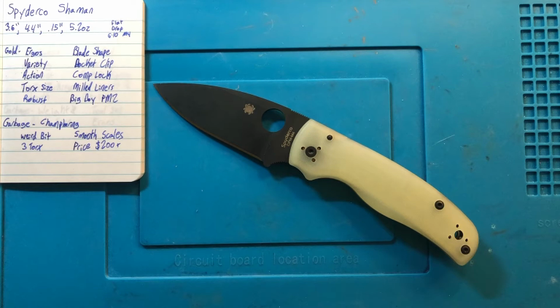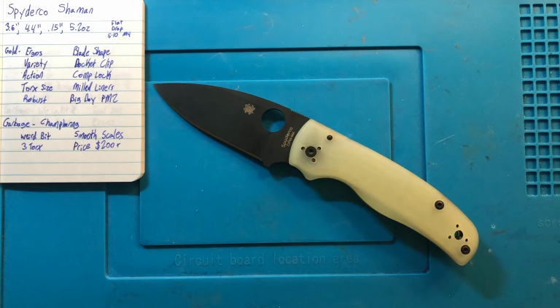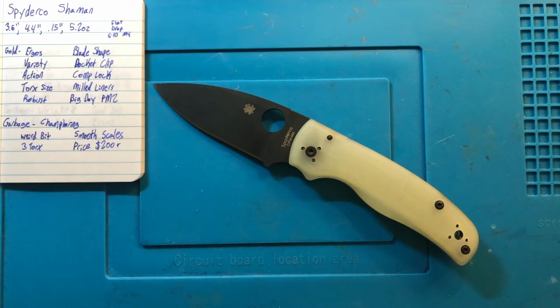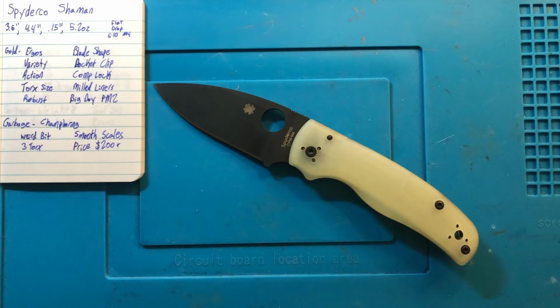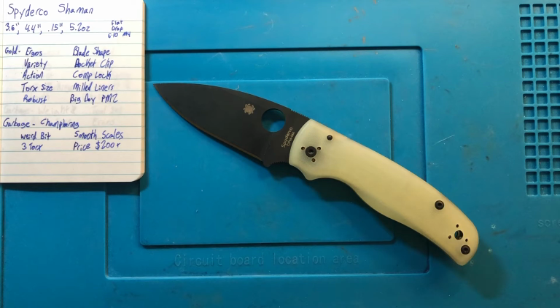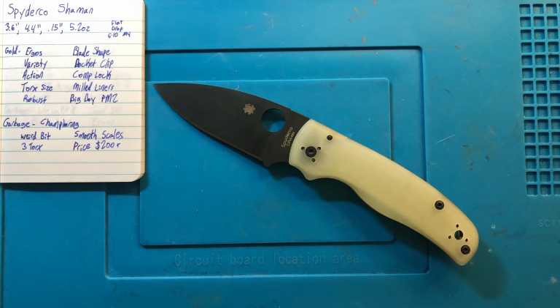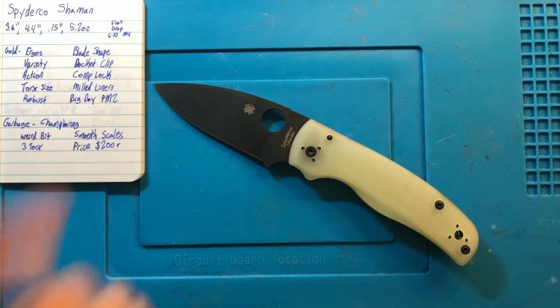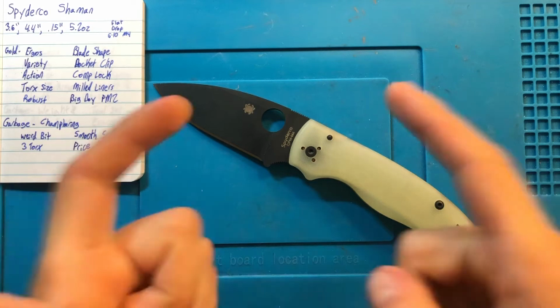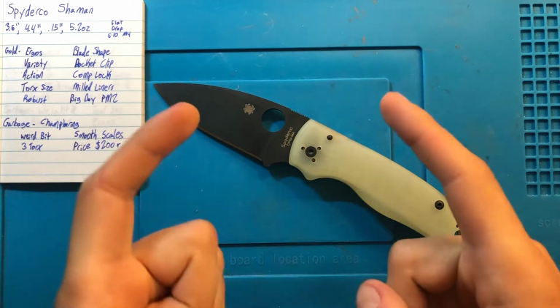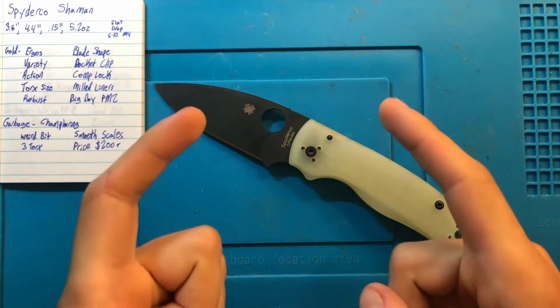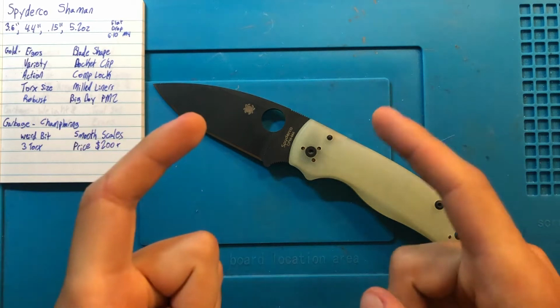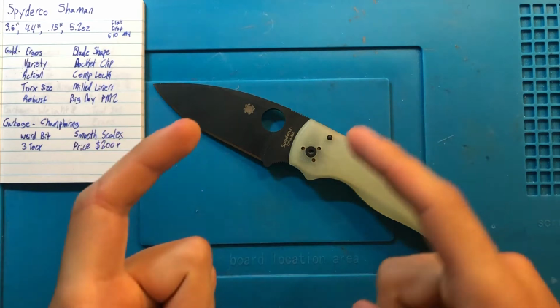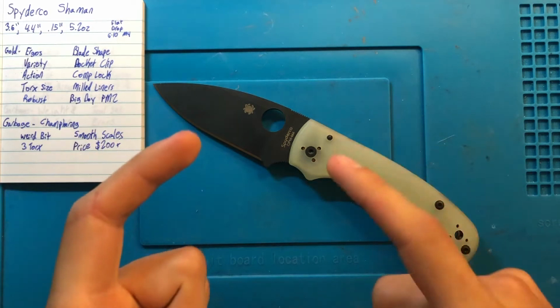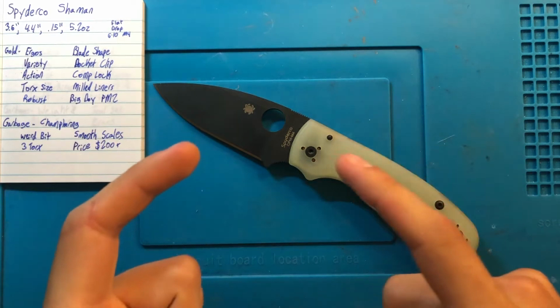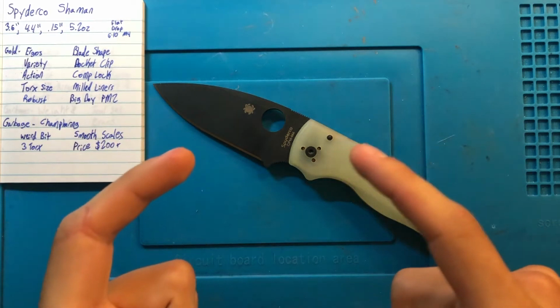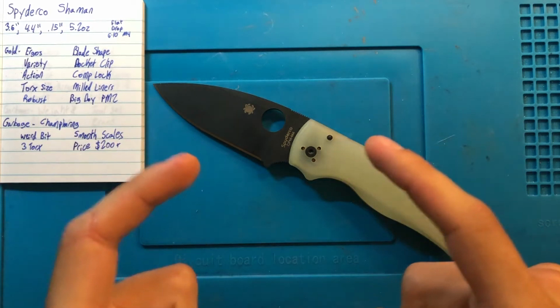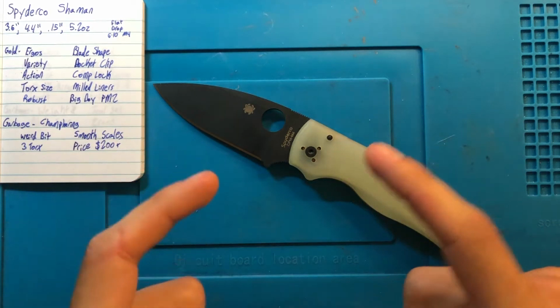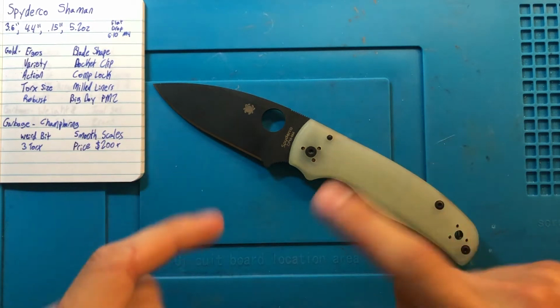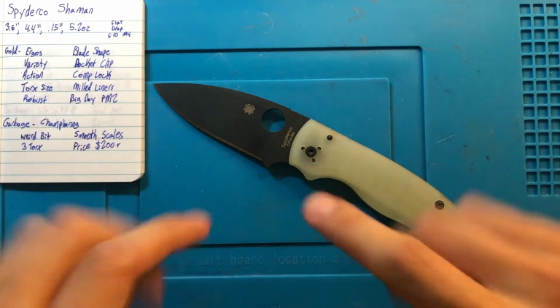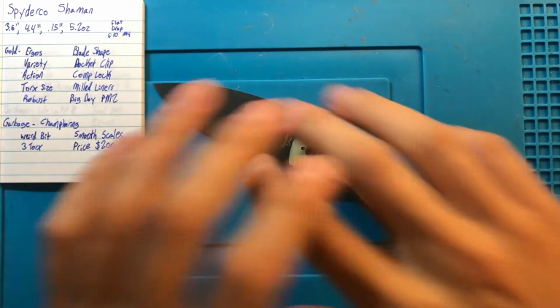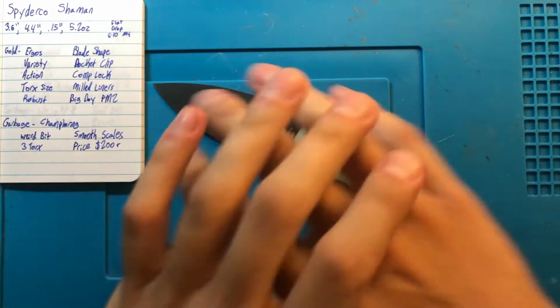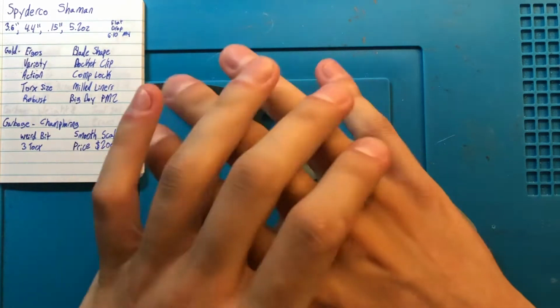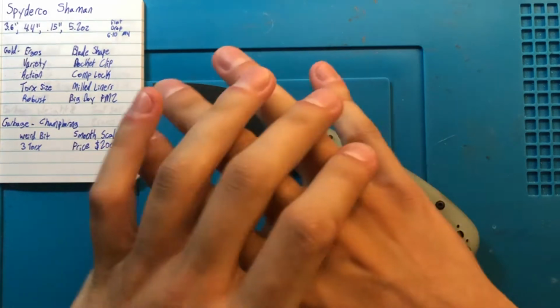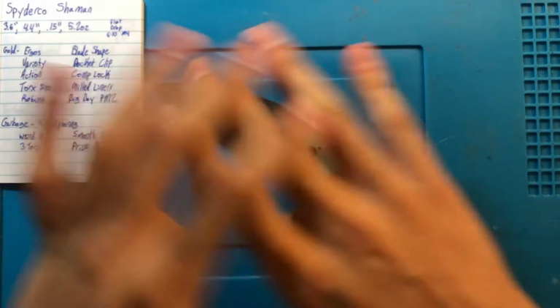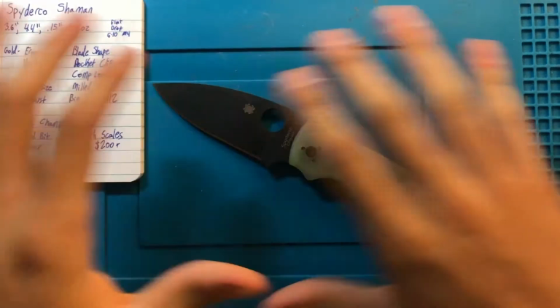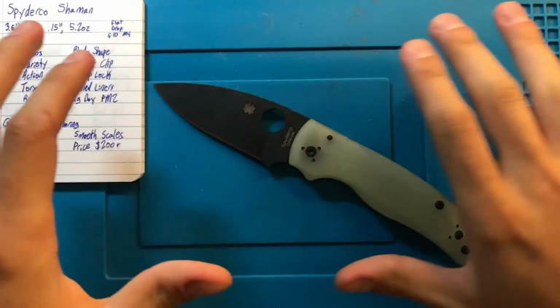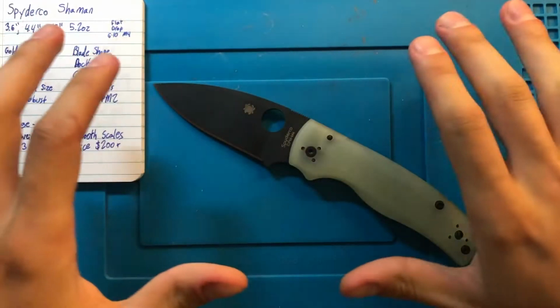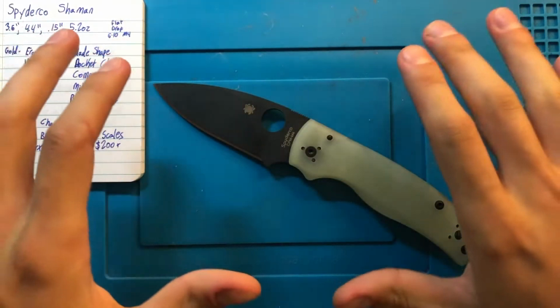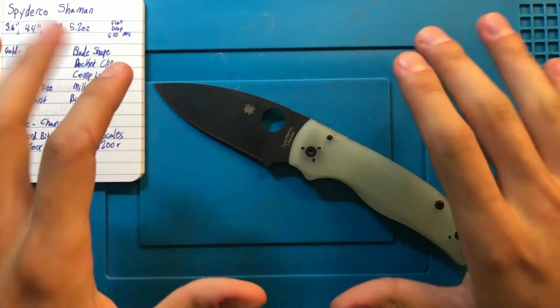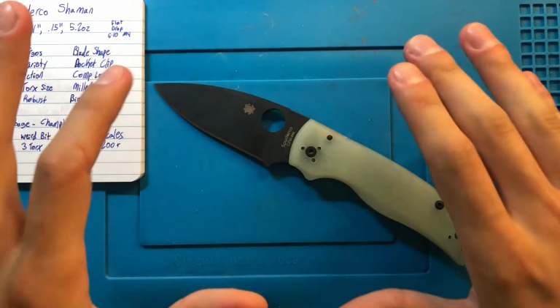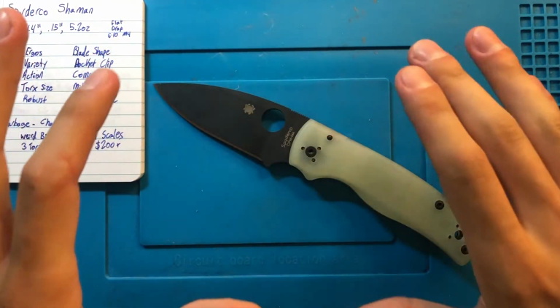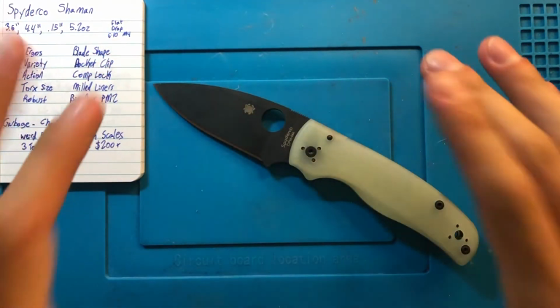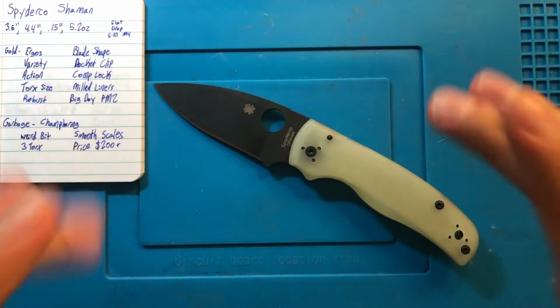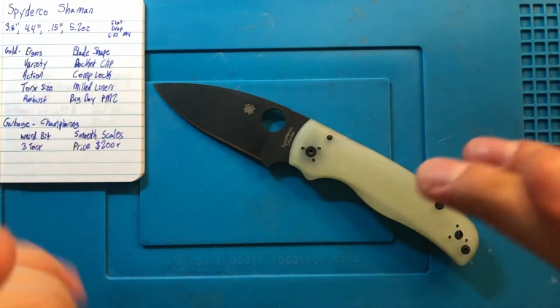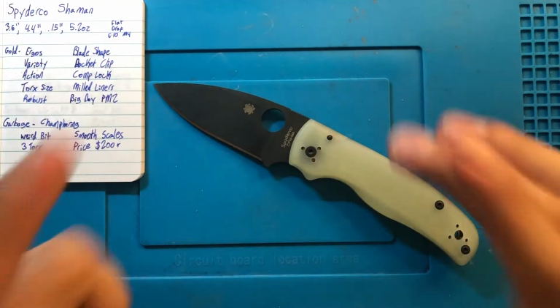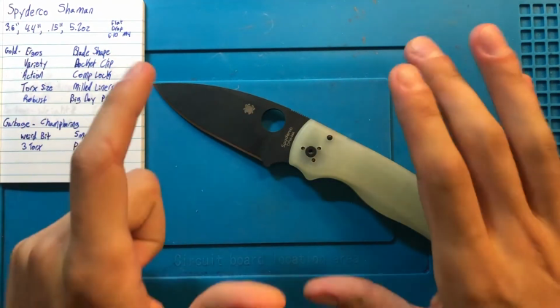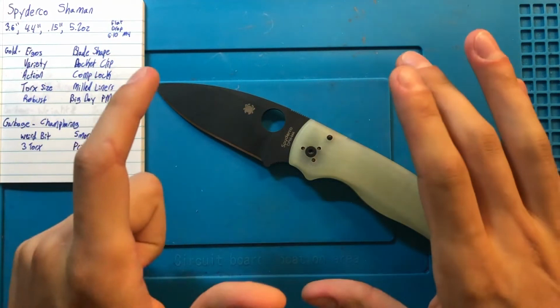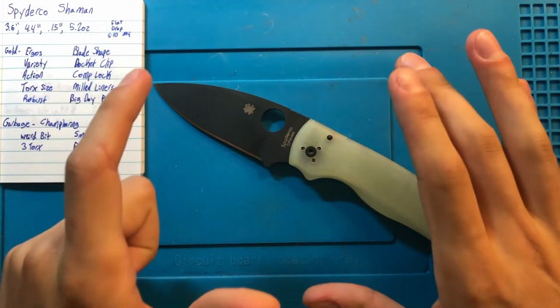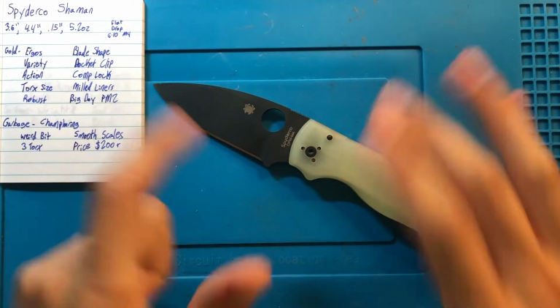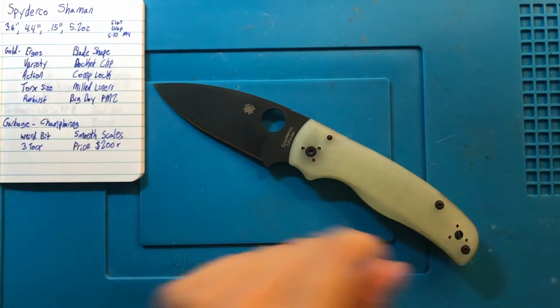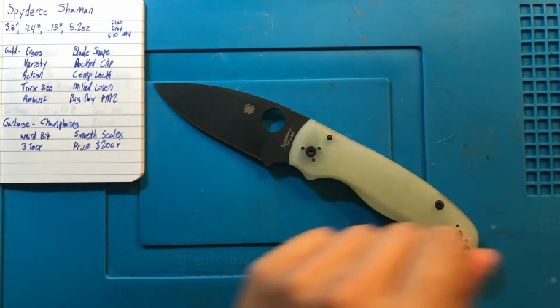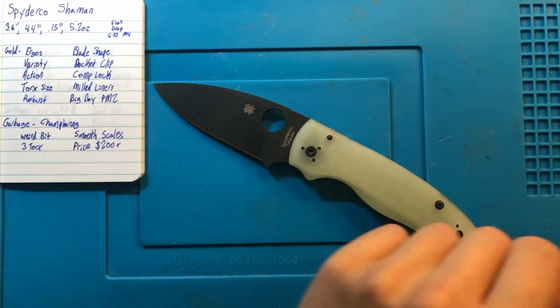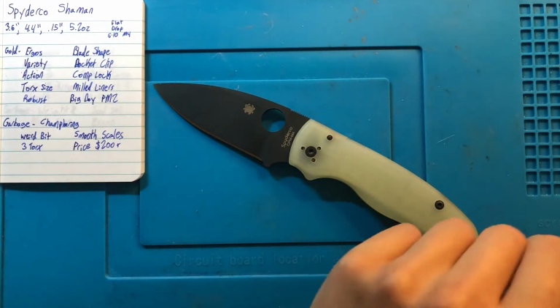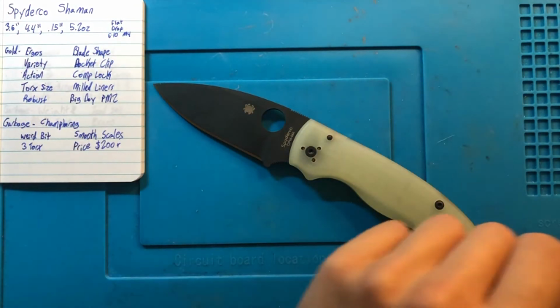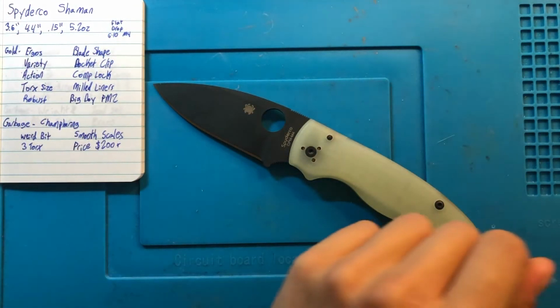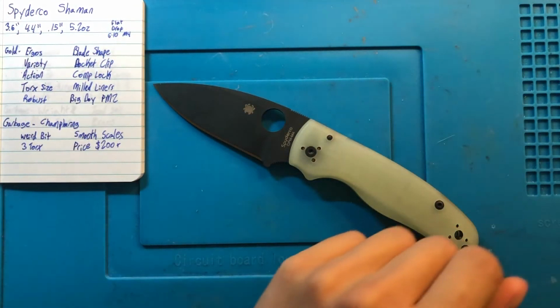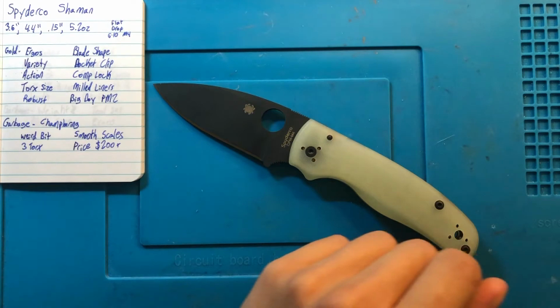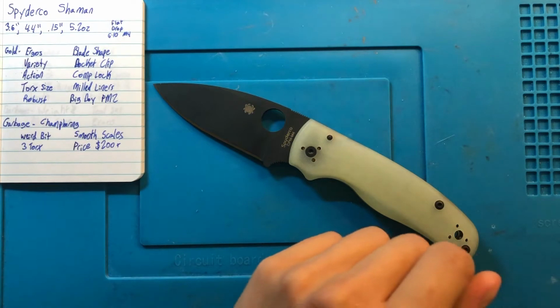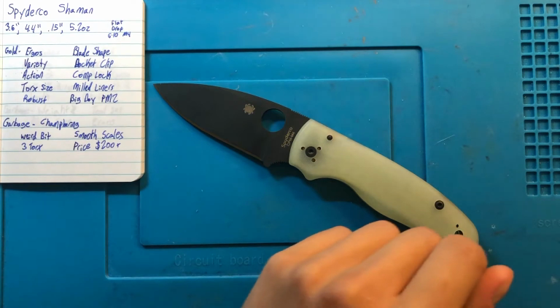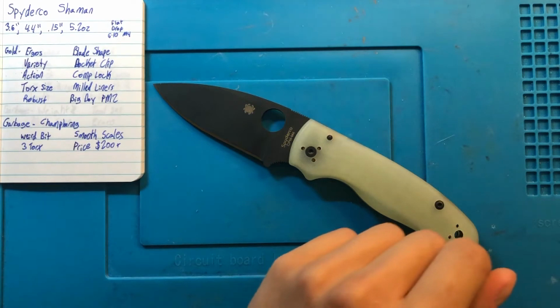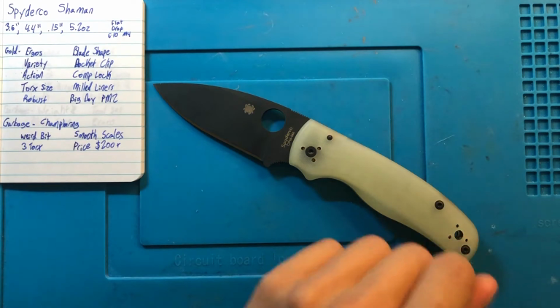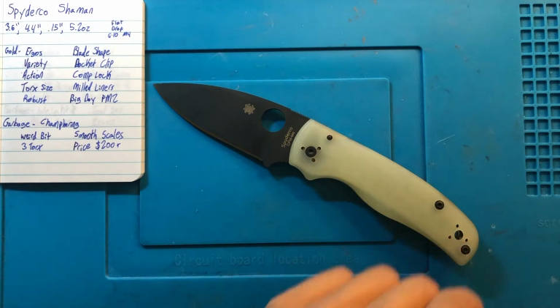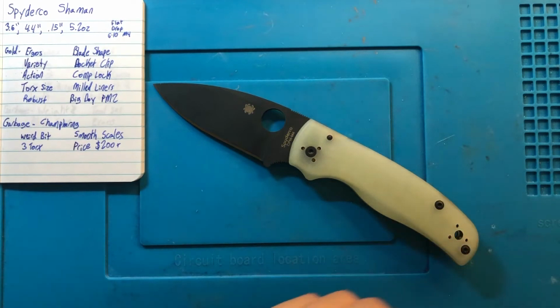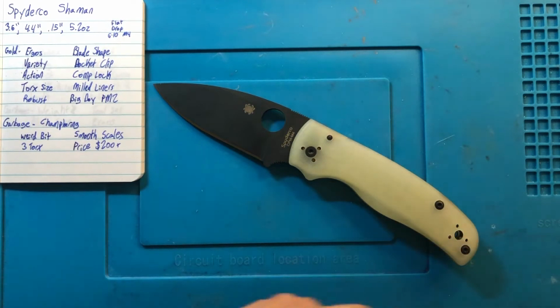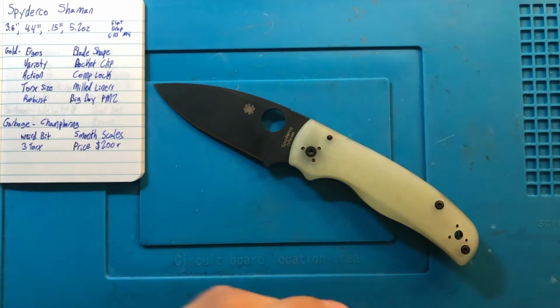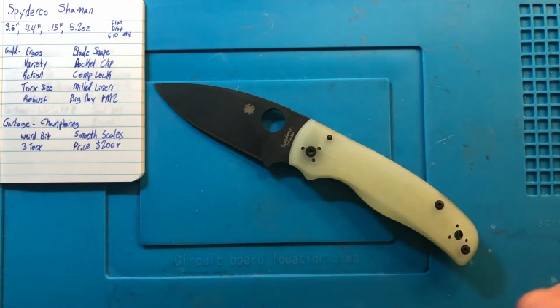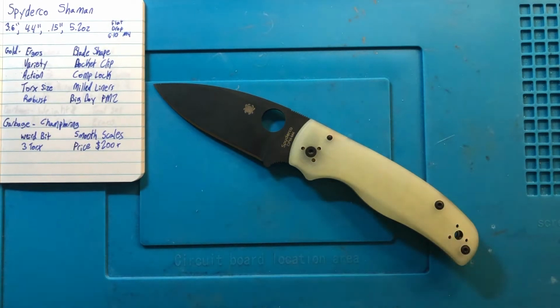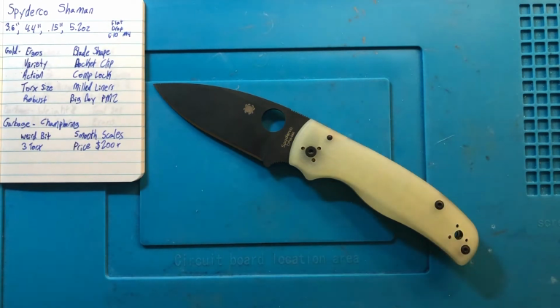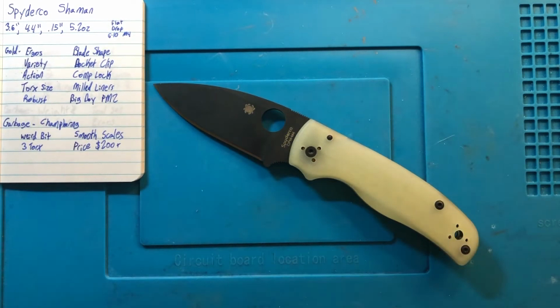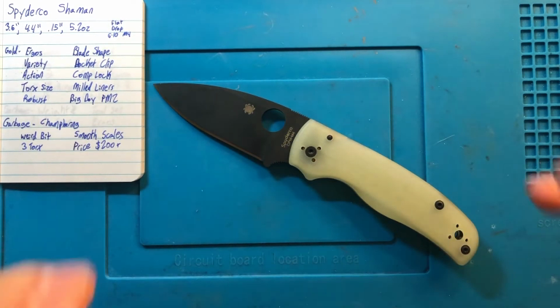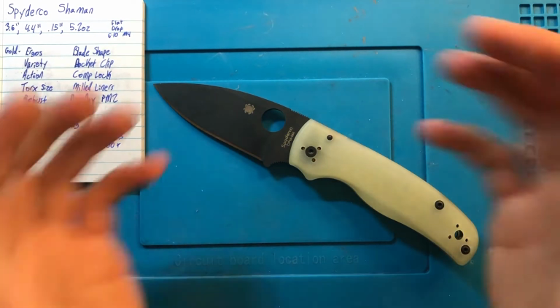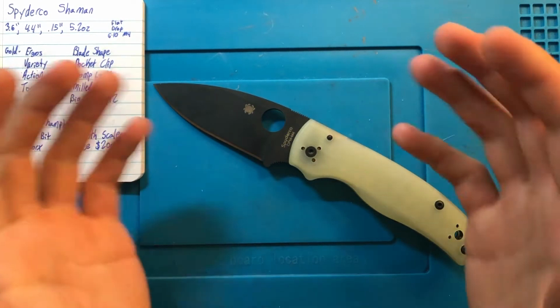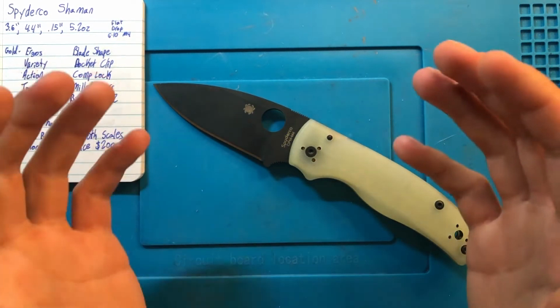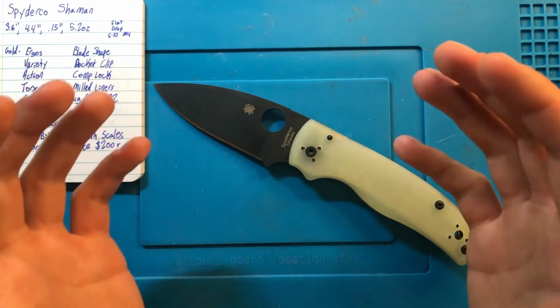Hey folks, Dave here with I Like Knives, here to talk to you today about the Spyderco Shaman.